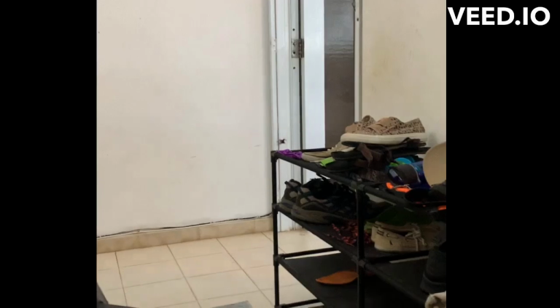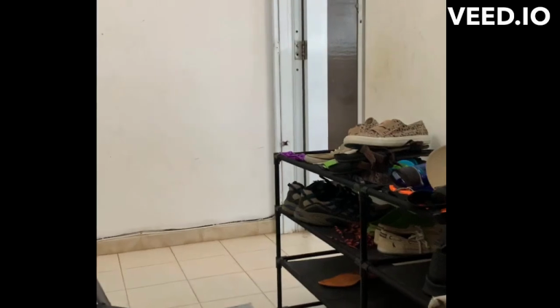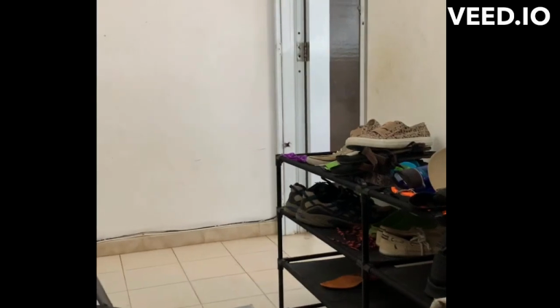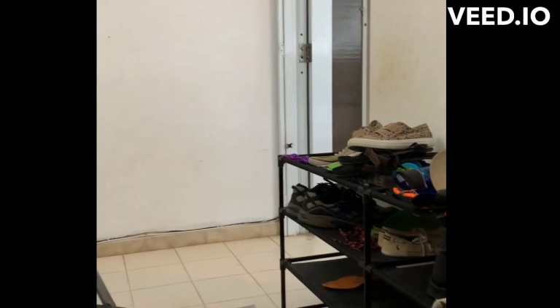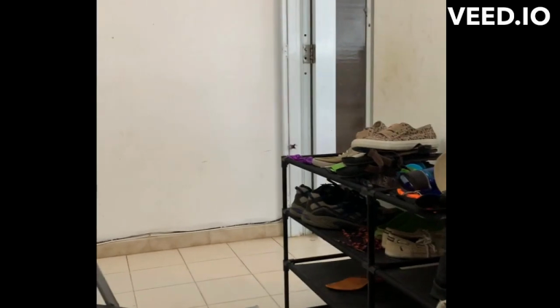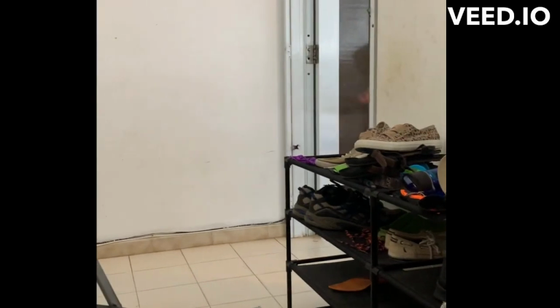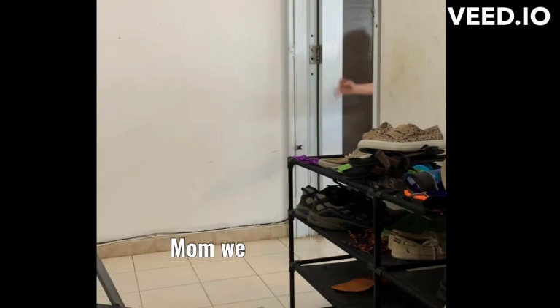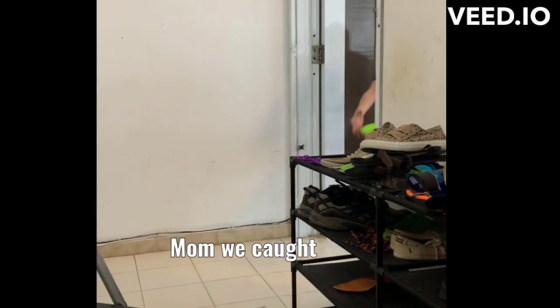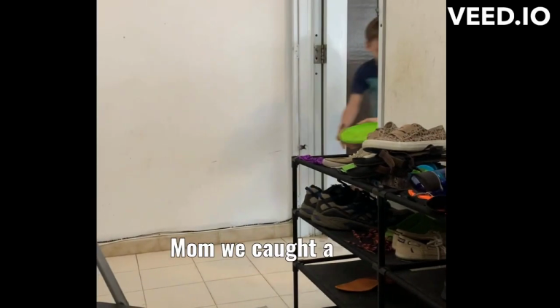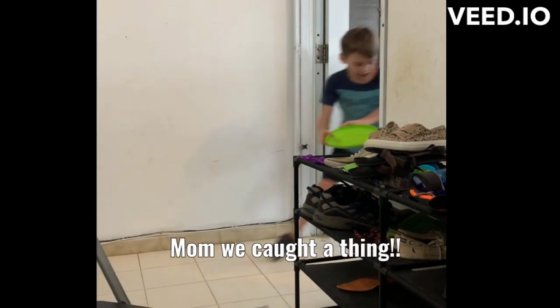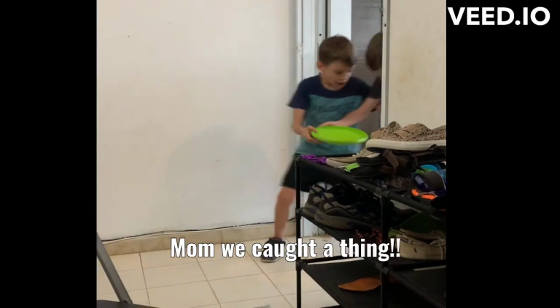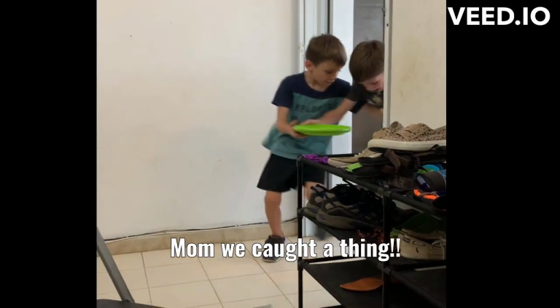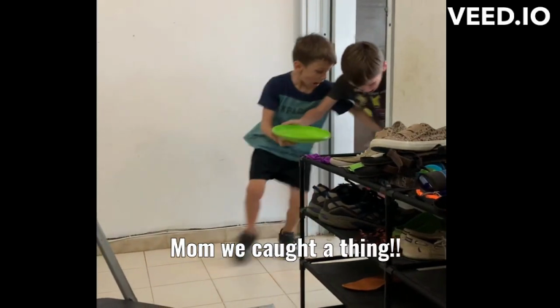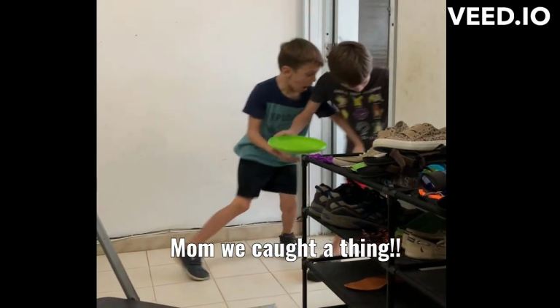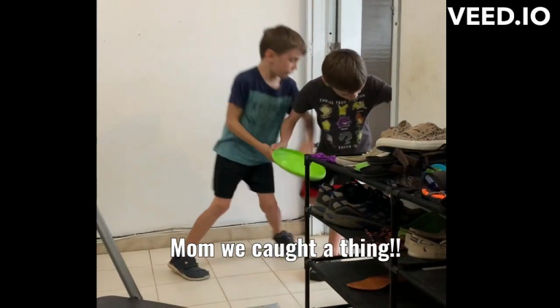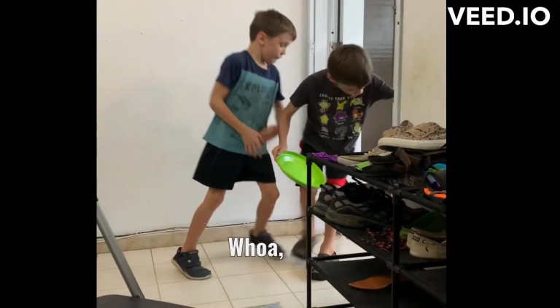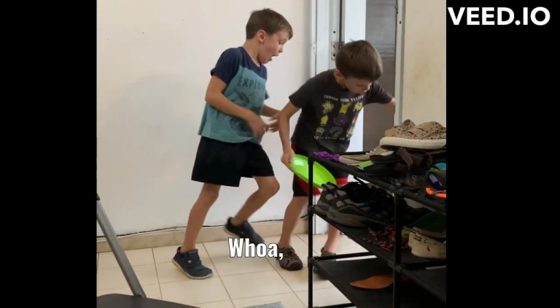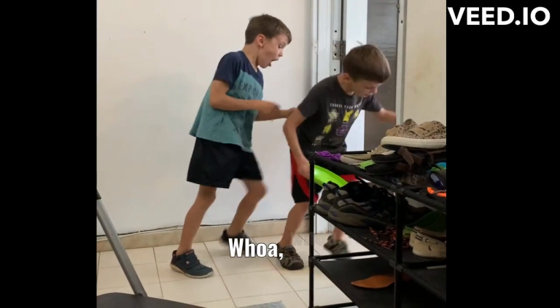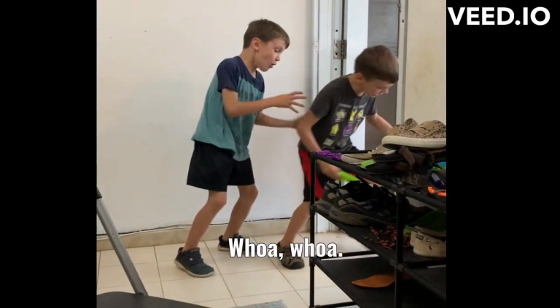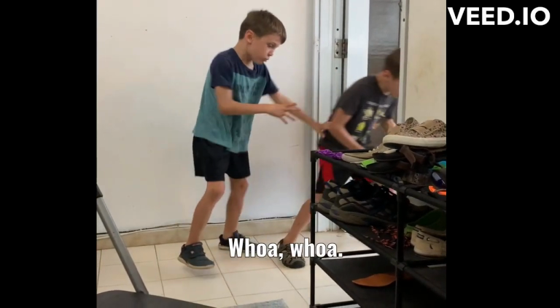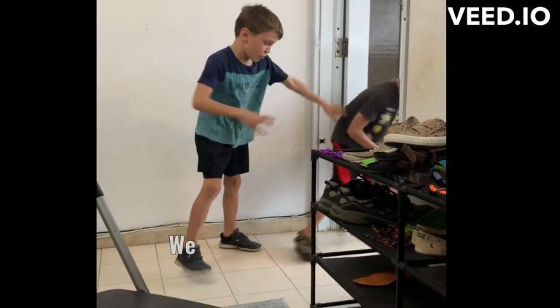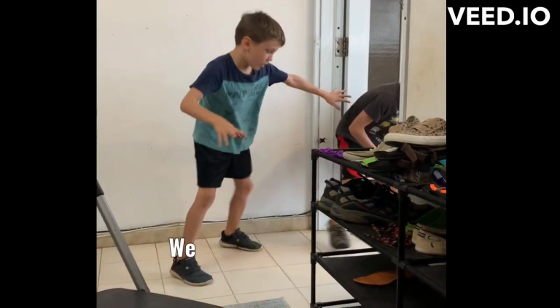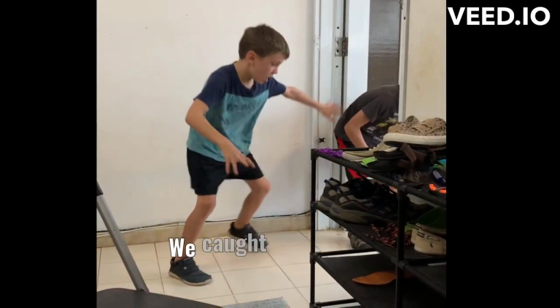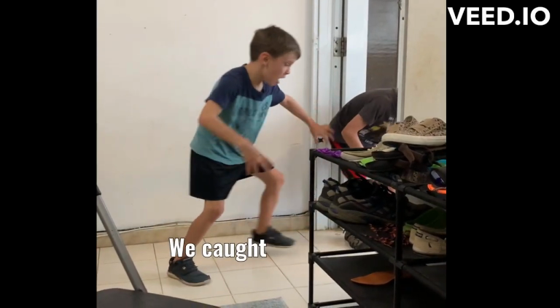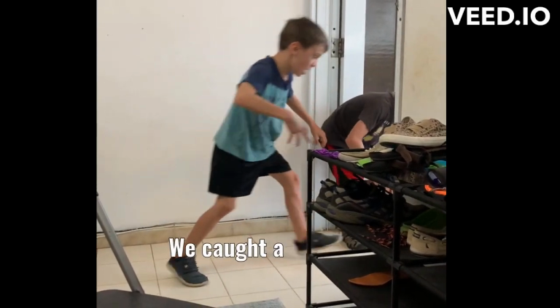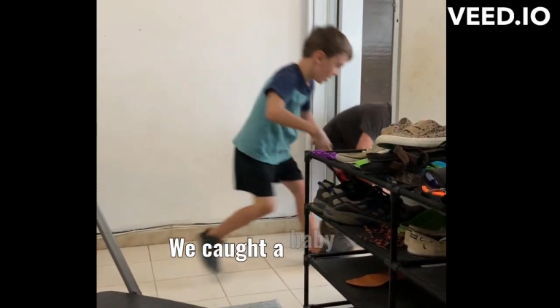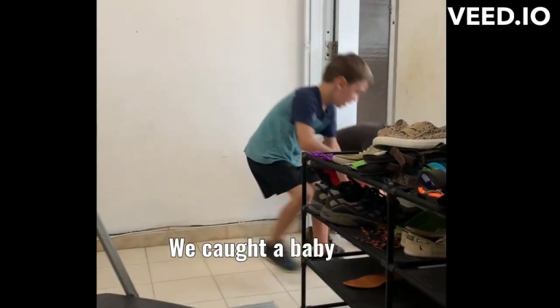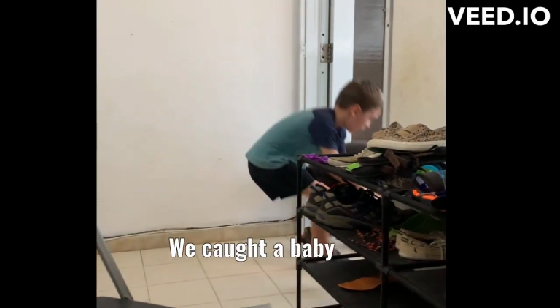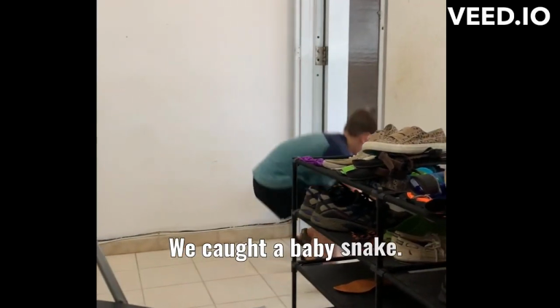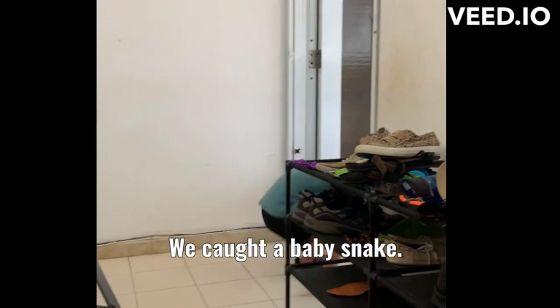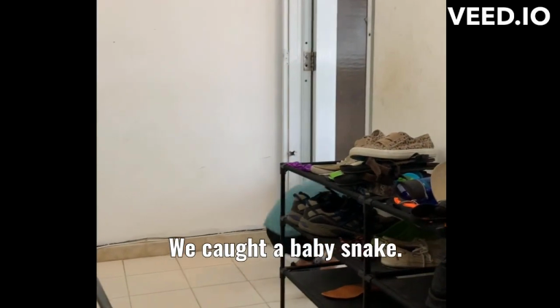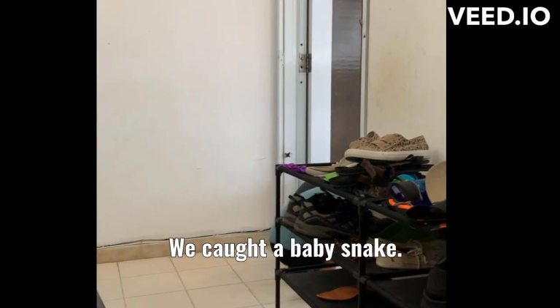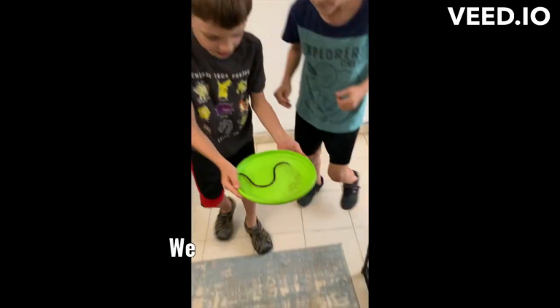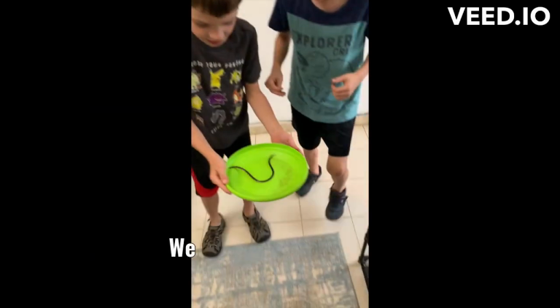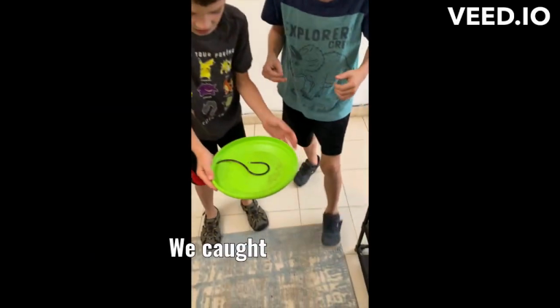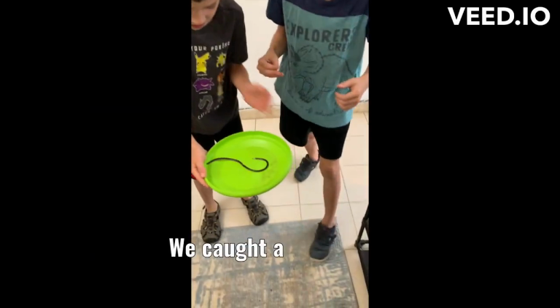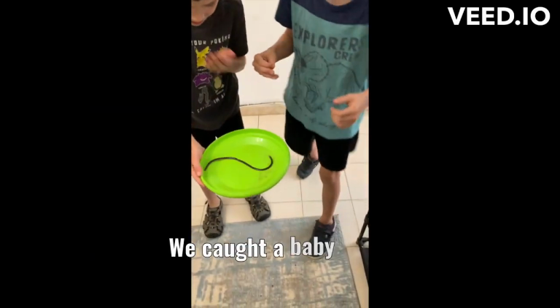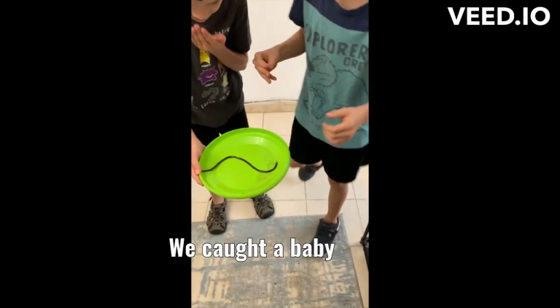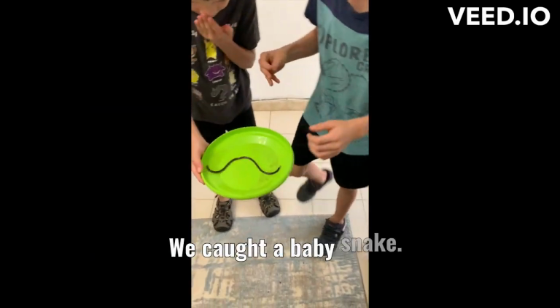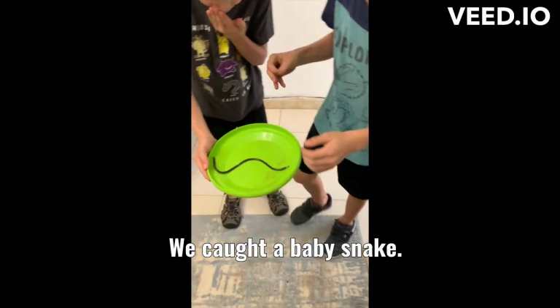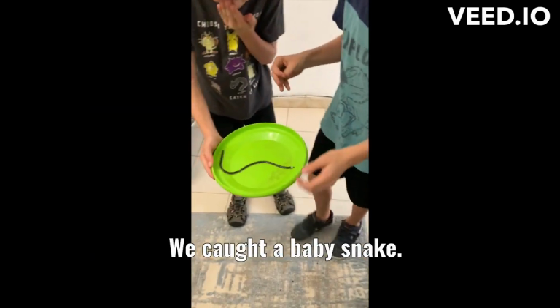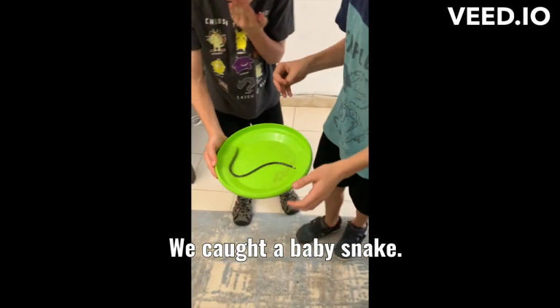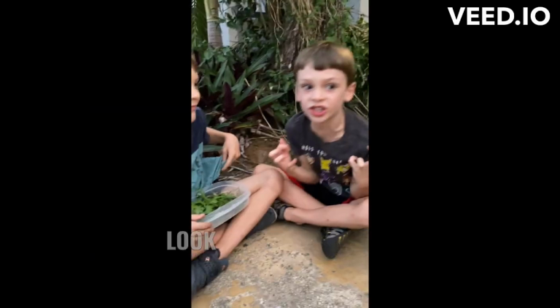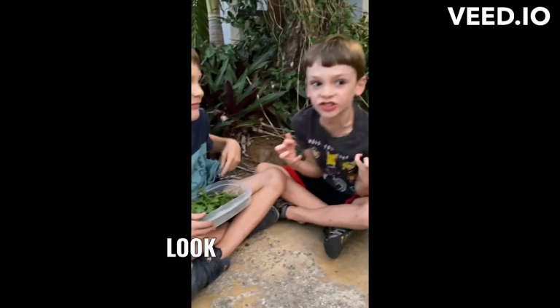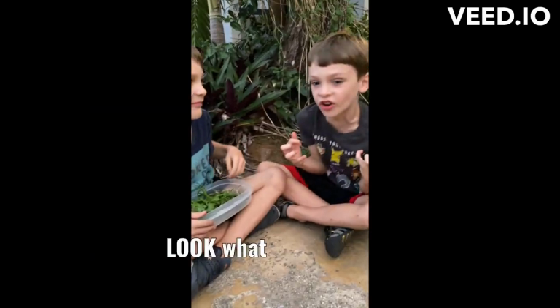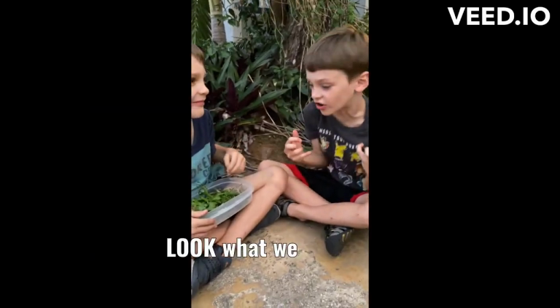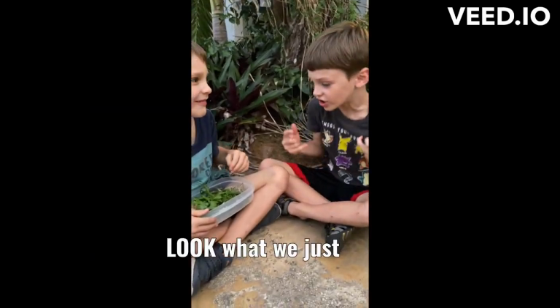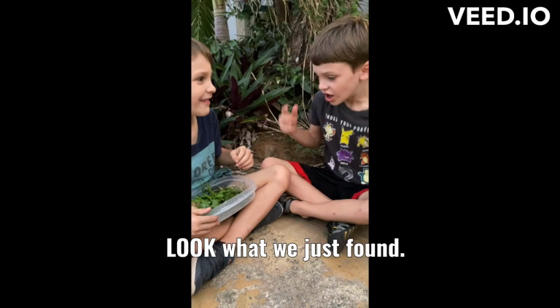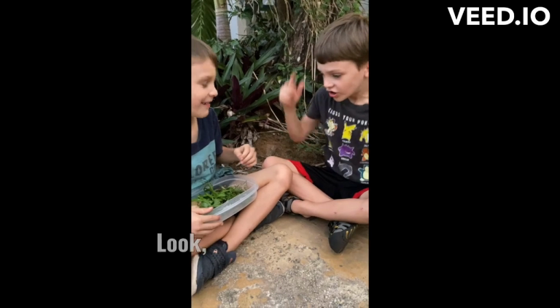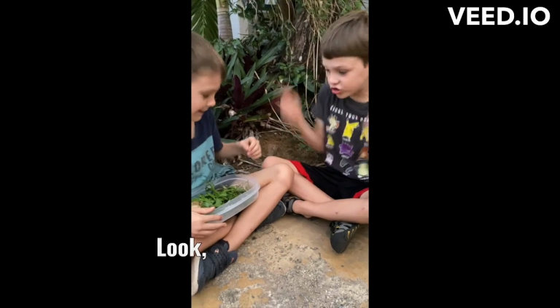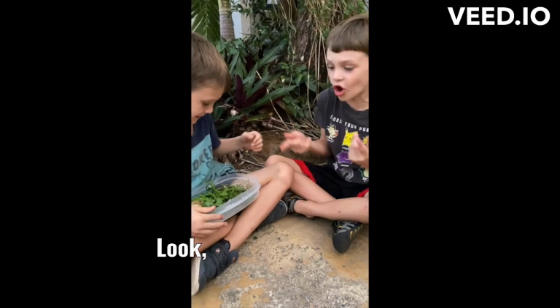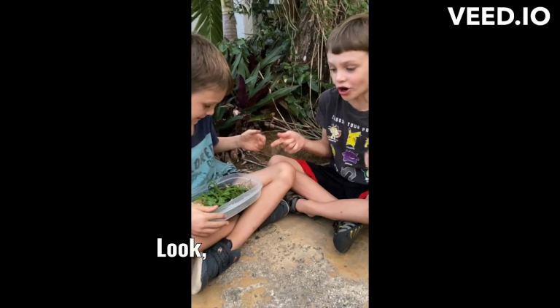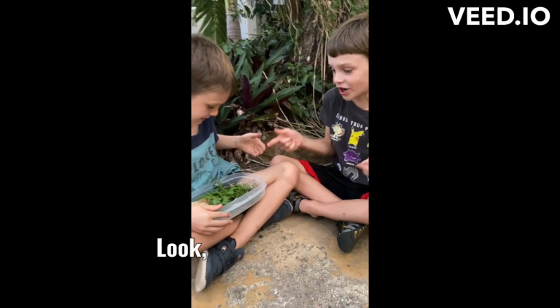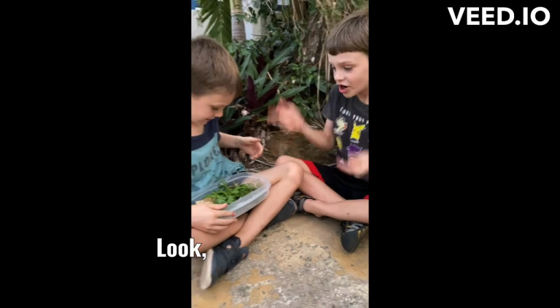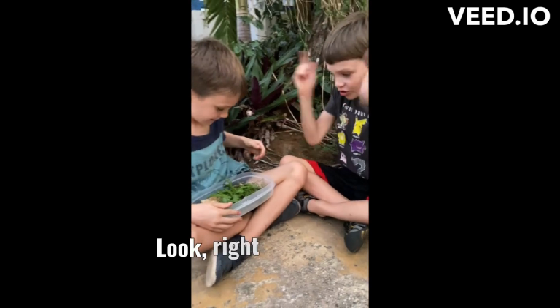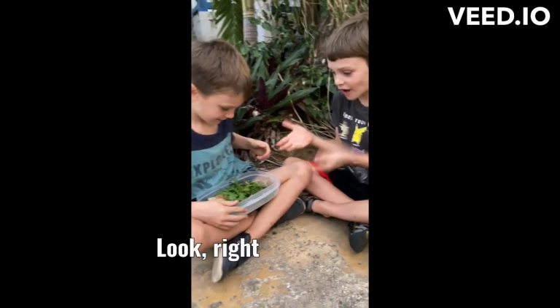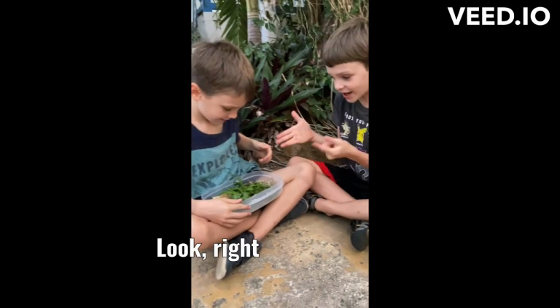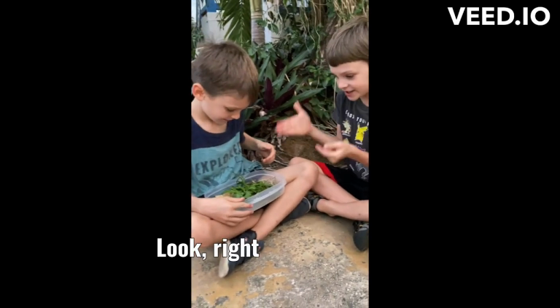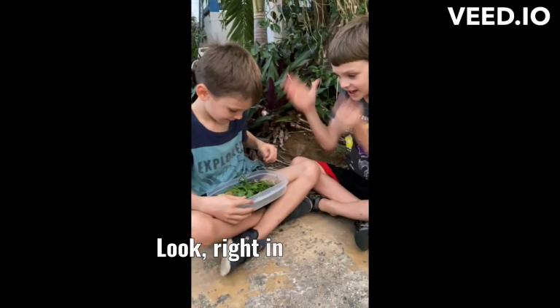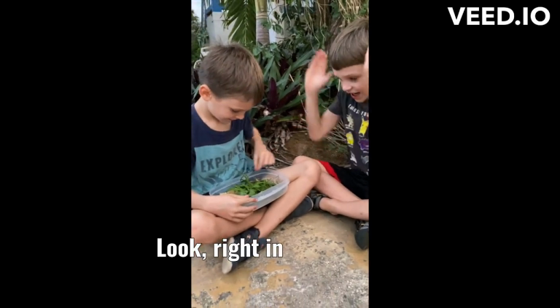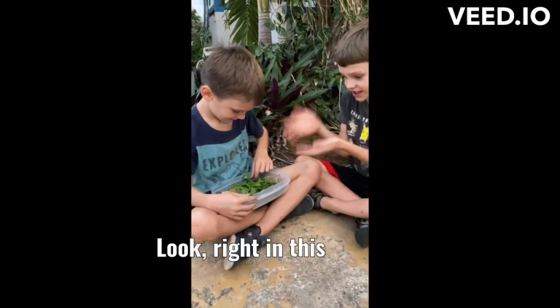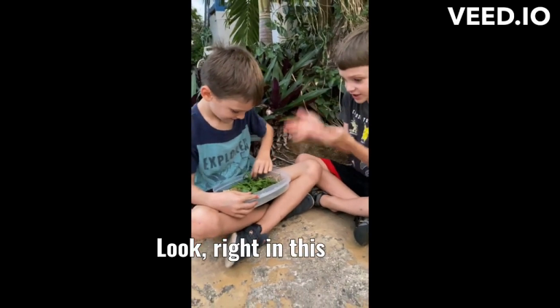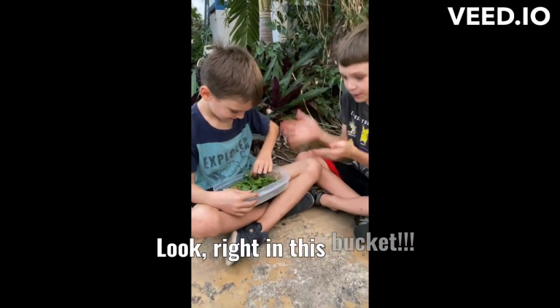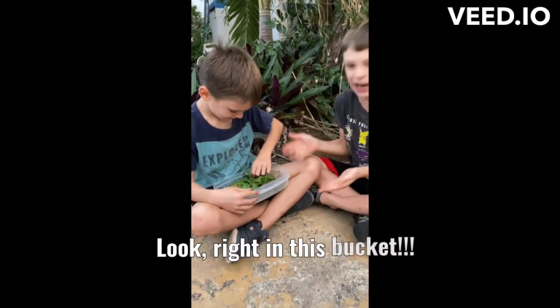Mommy, what is it? Whoa! We got a baby snake! It was found! Look, right in his bucket!